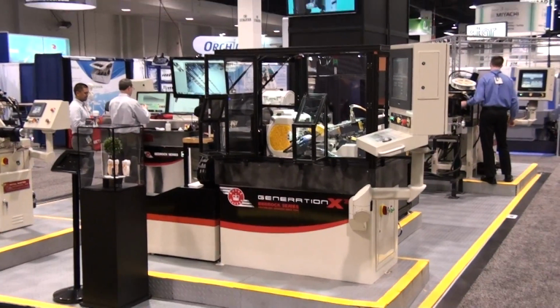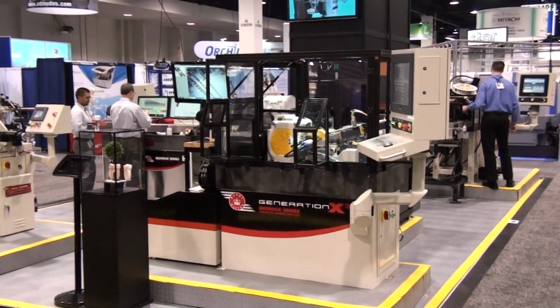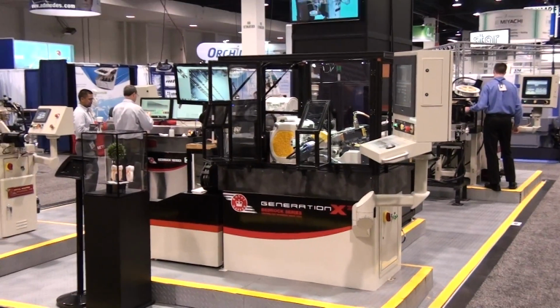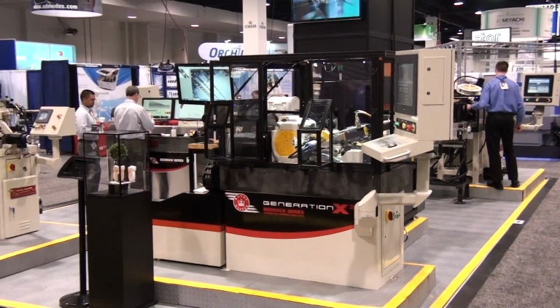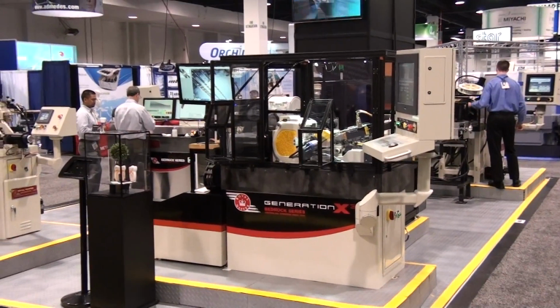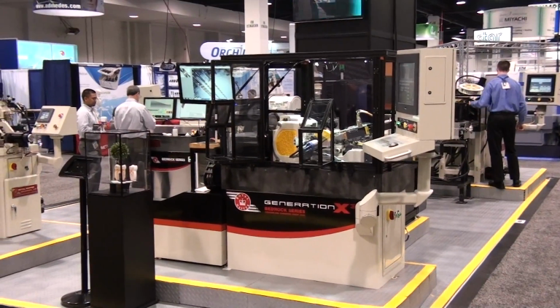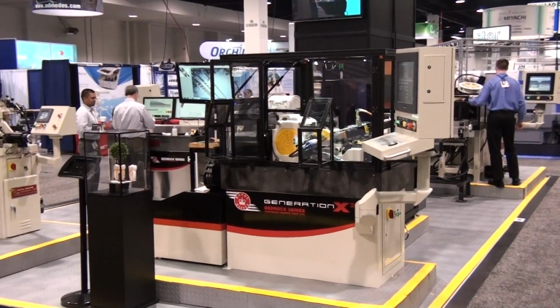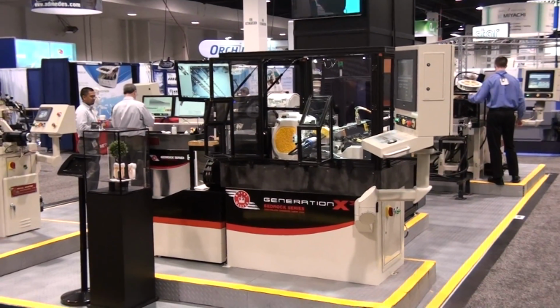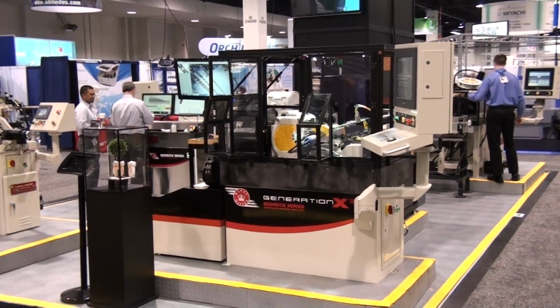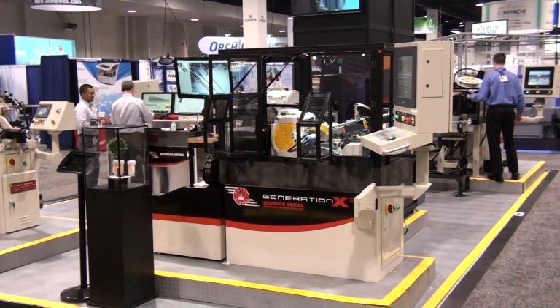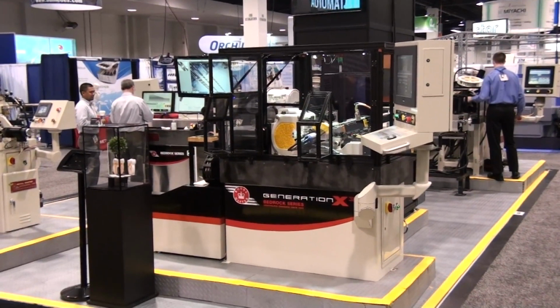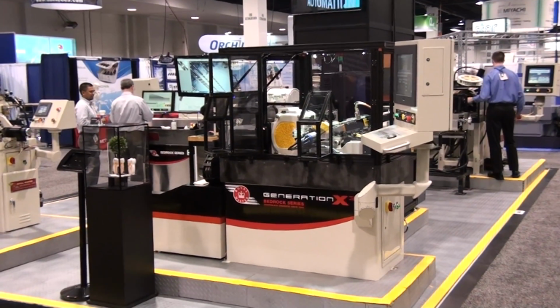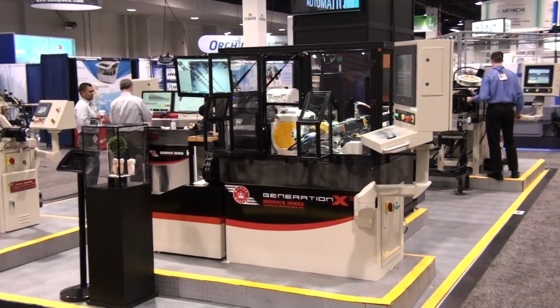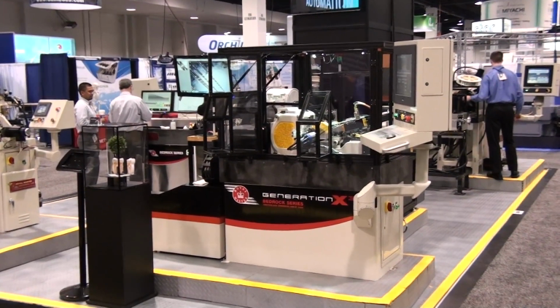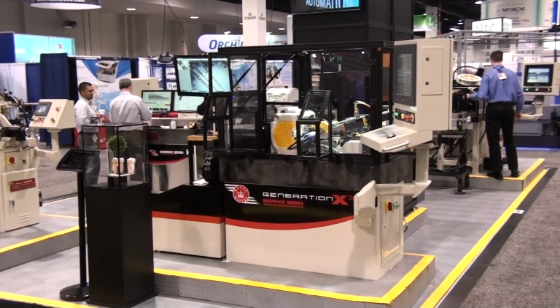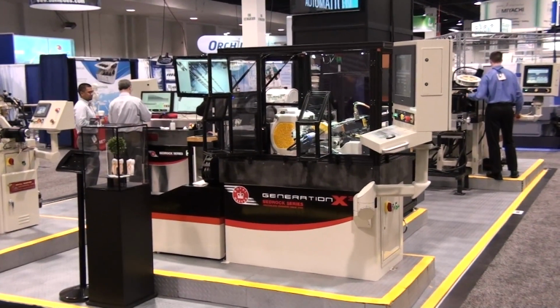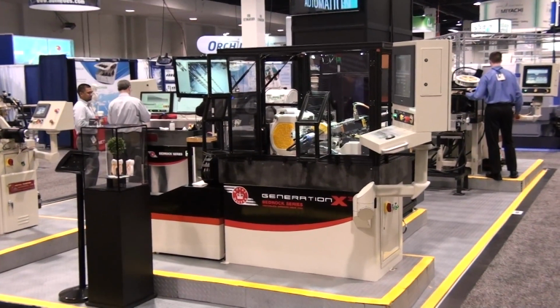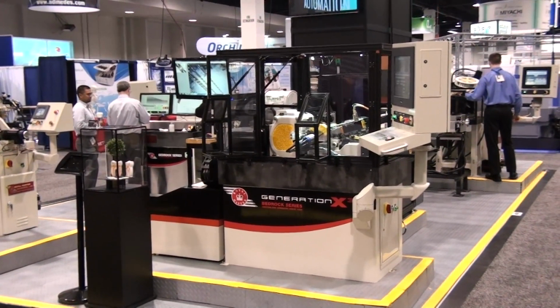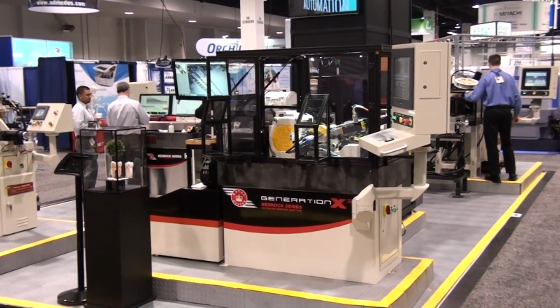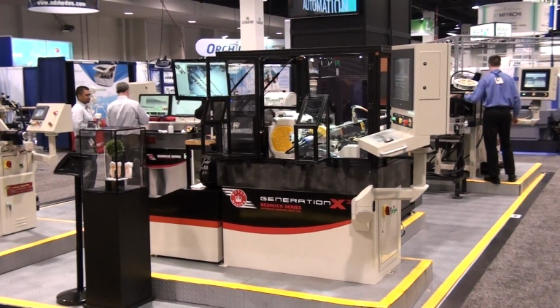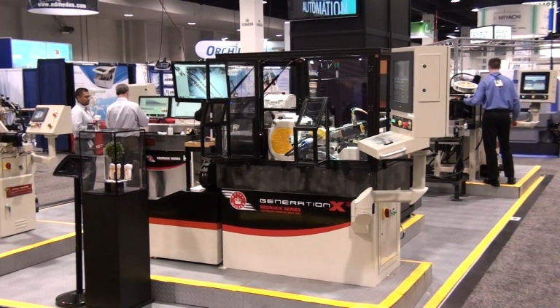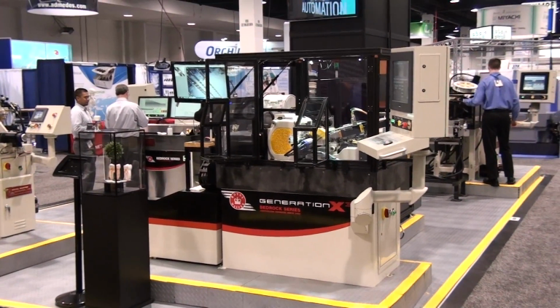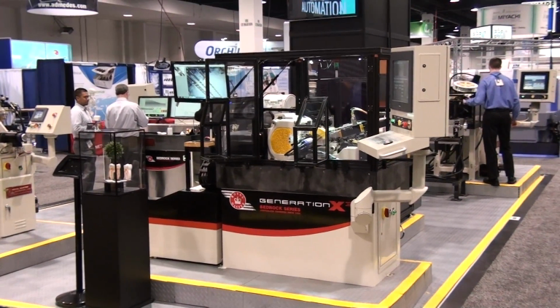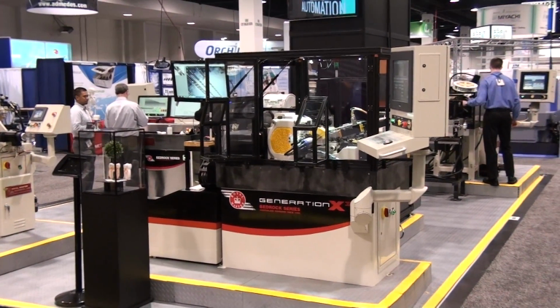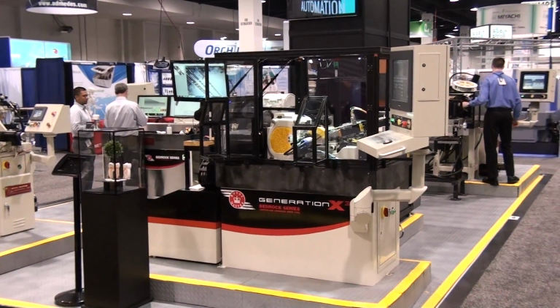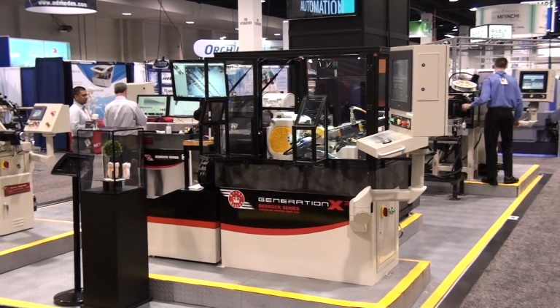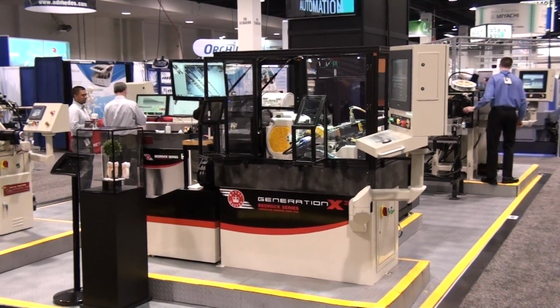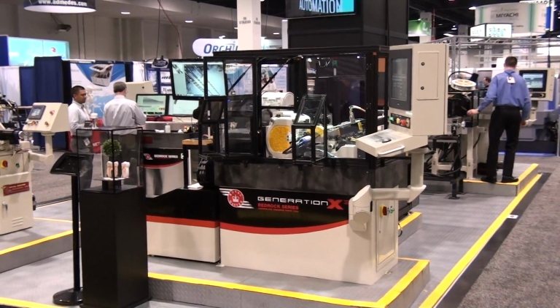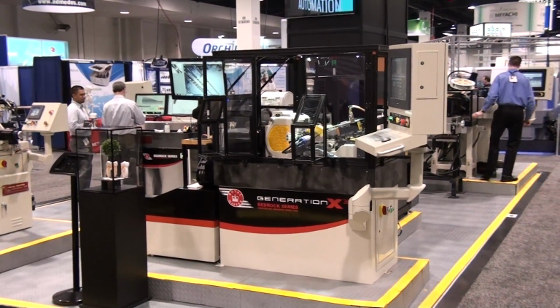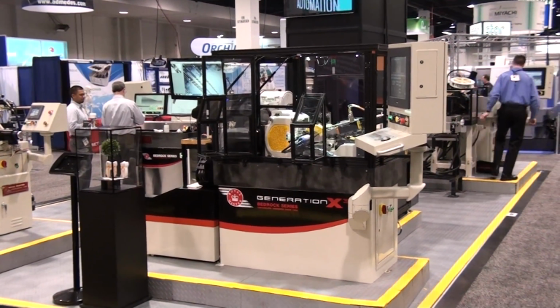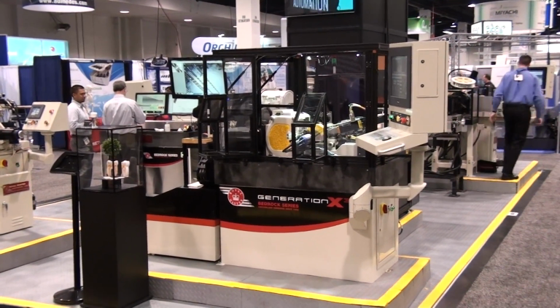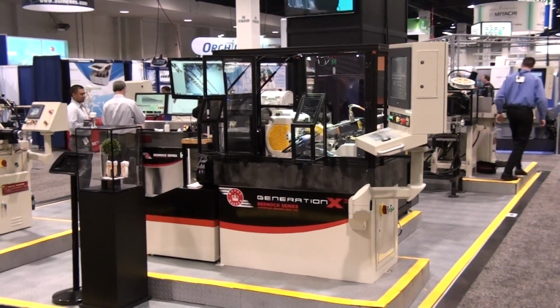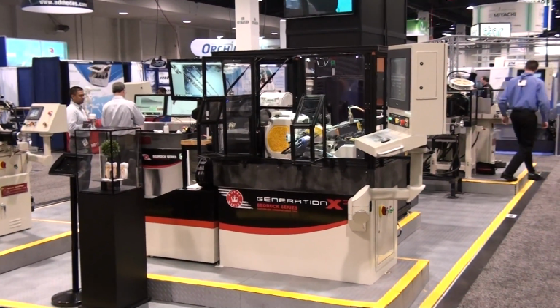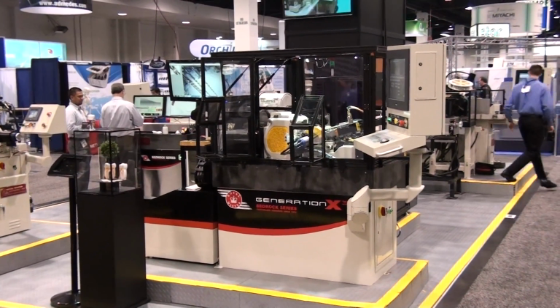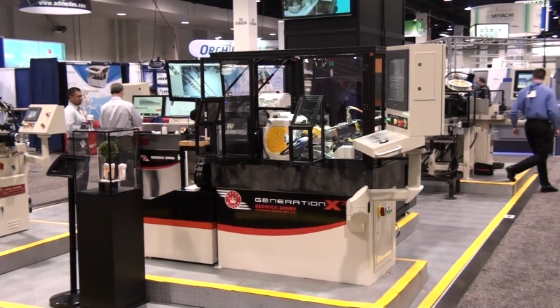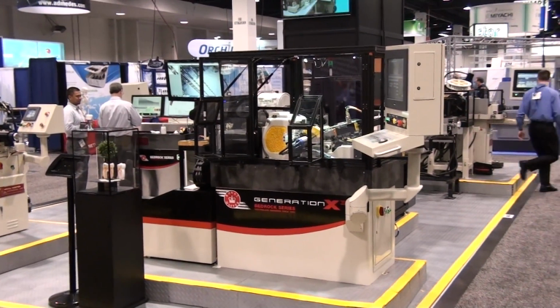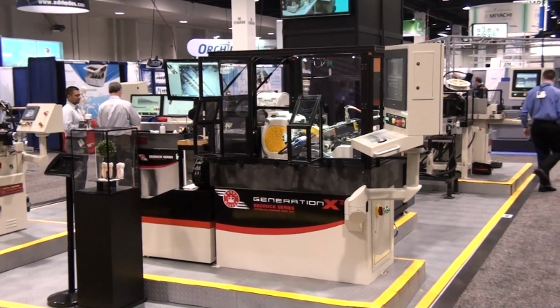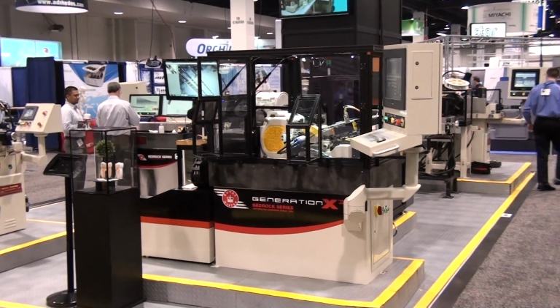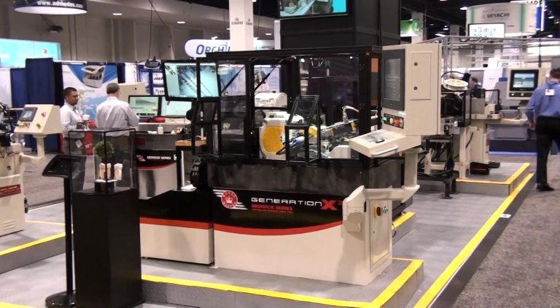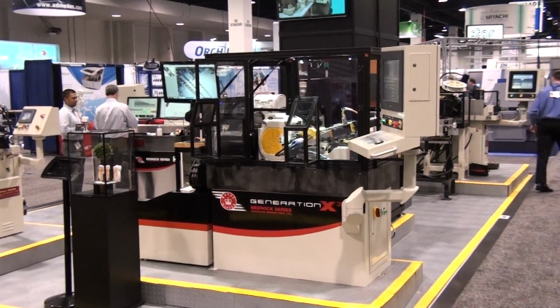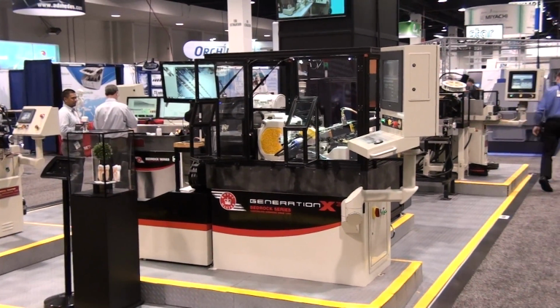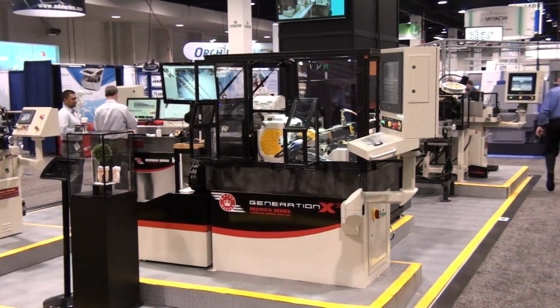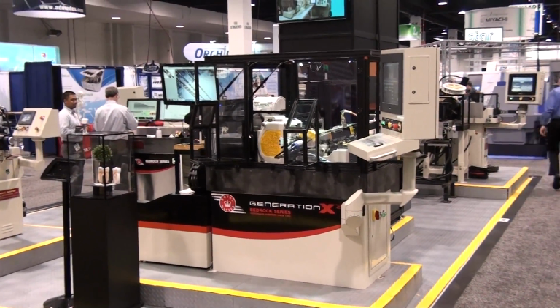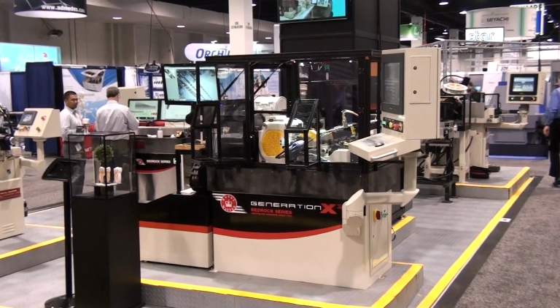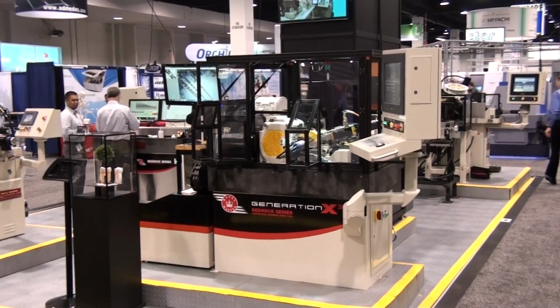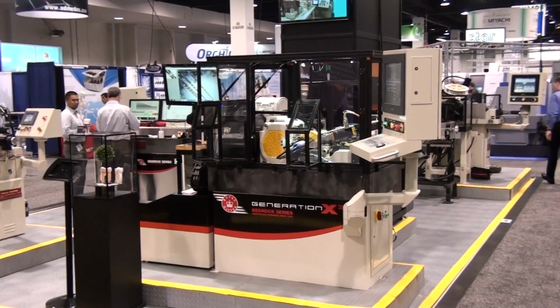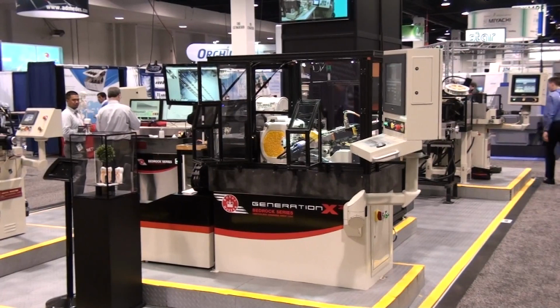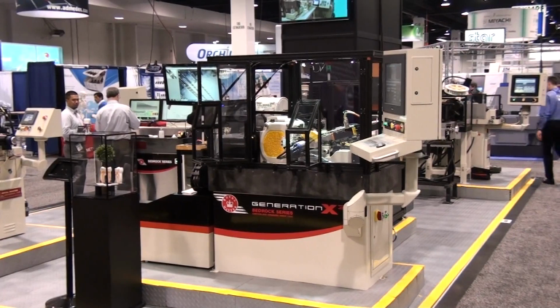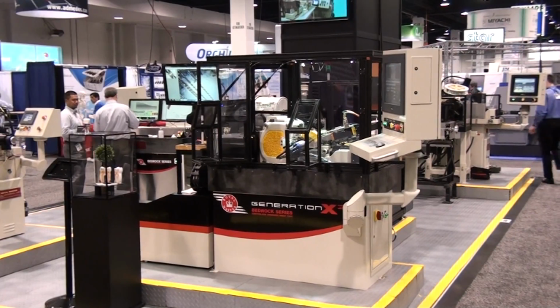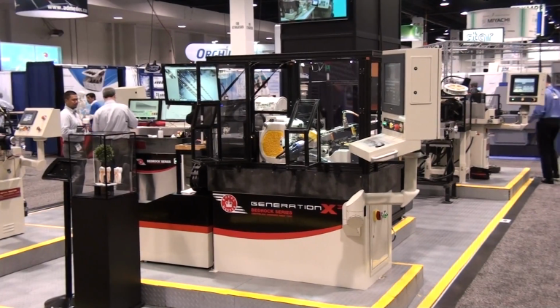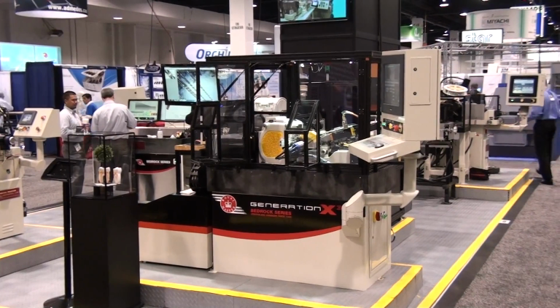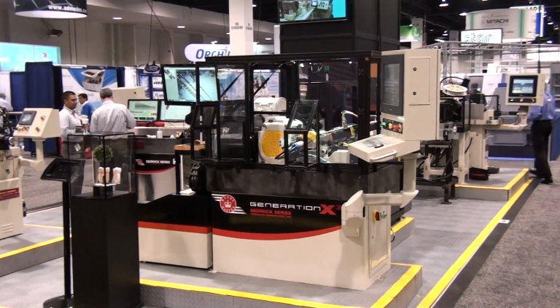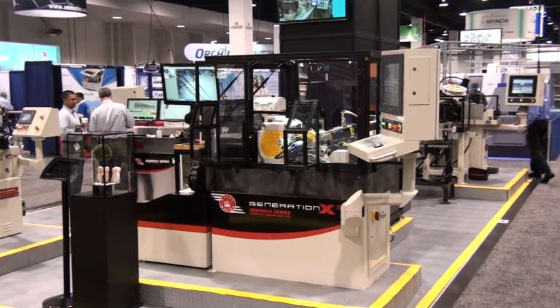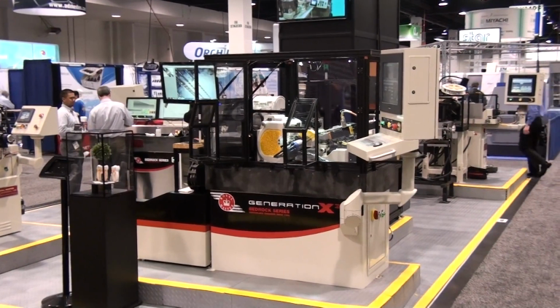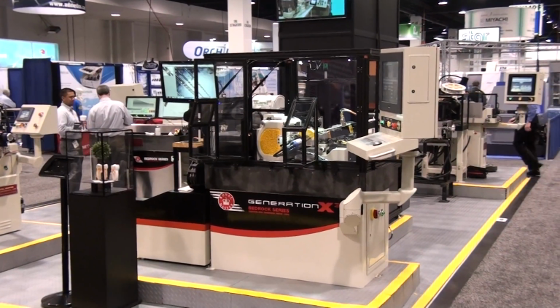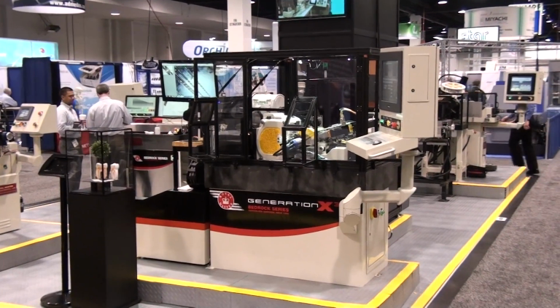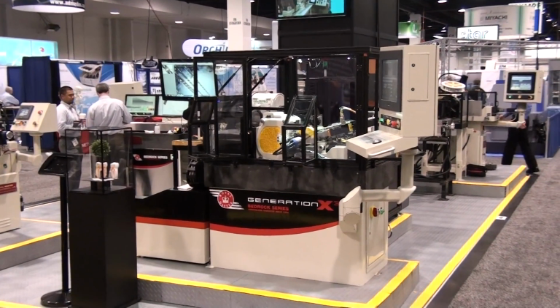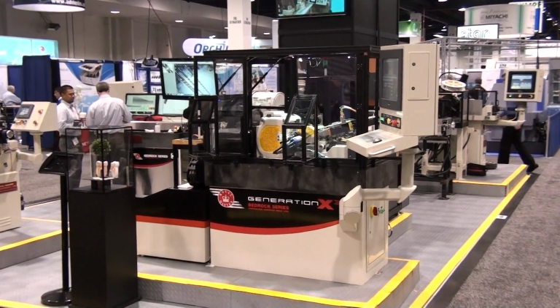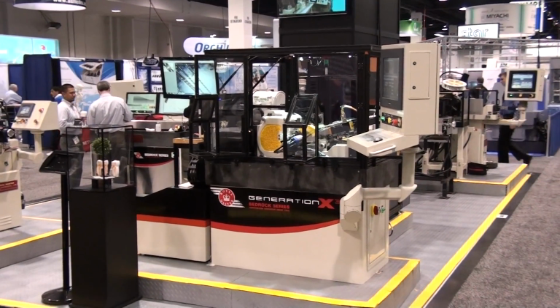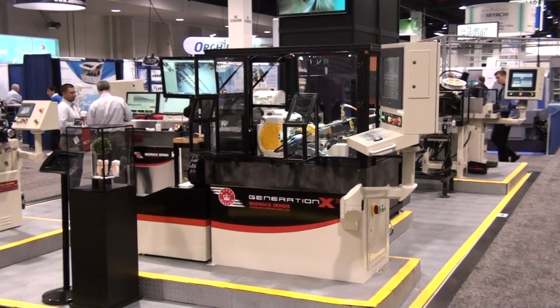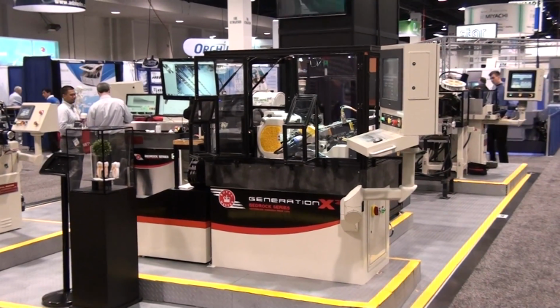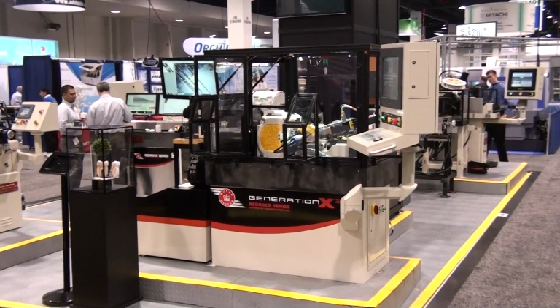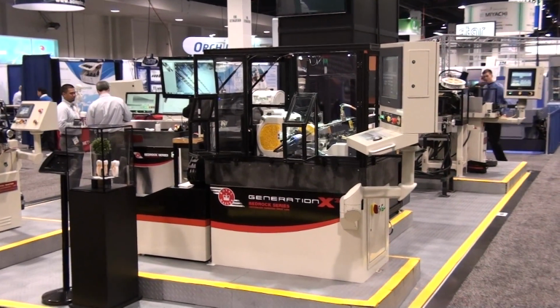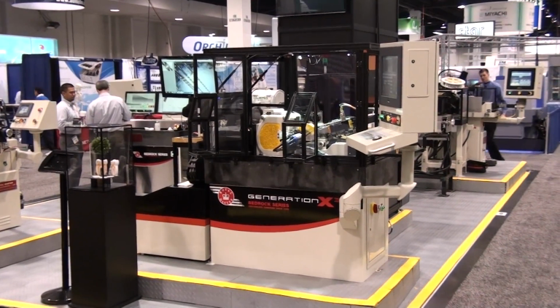Introducing the Generation X-Cubed, the latest development in the Bedrock series from Royal Master Grinders.